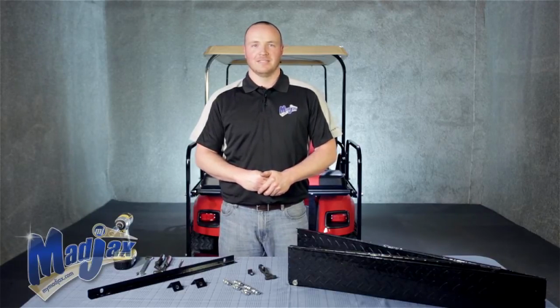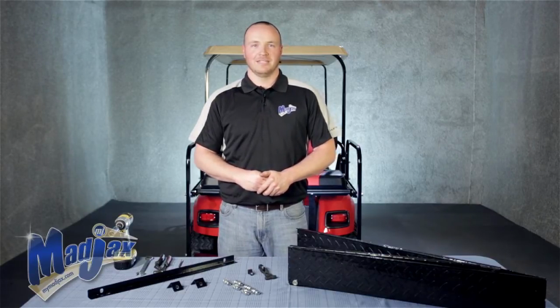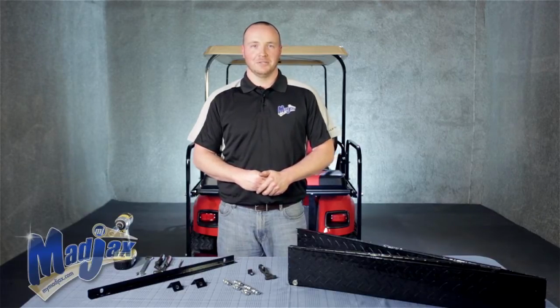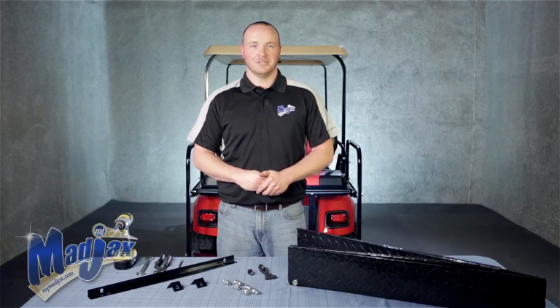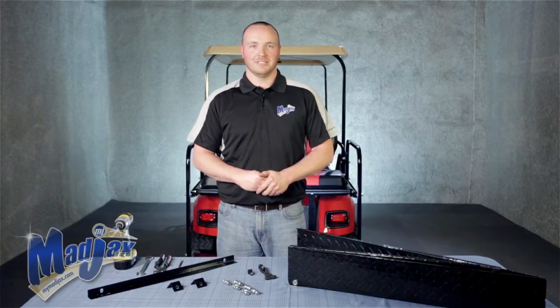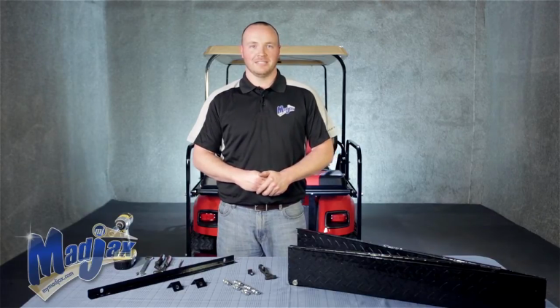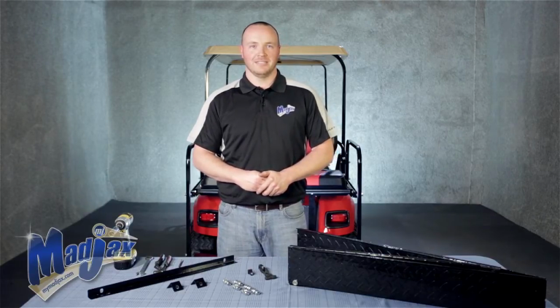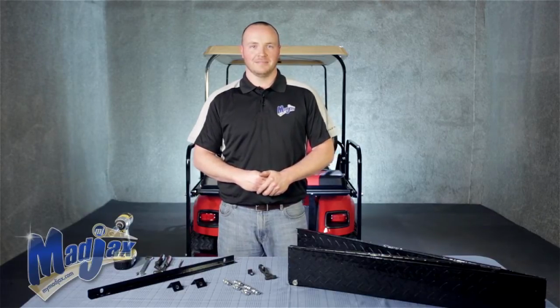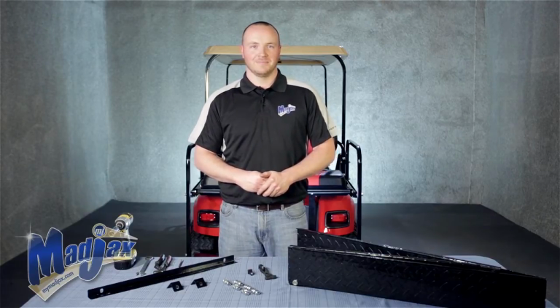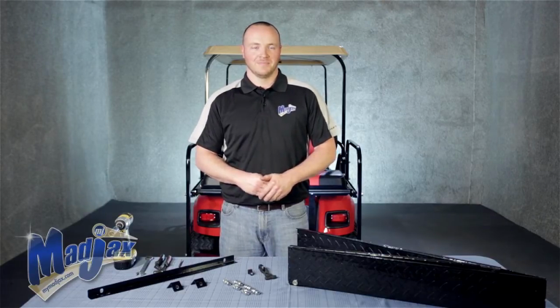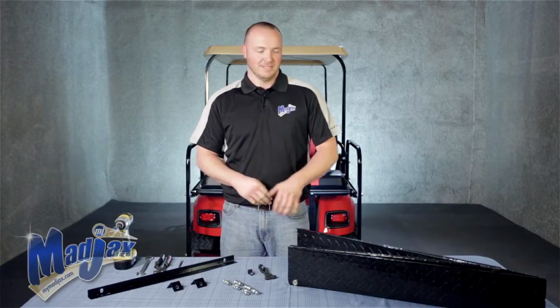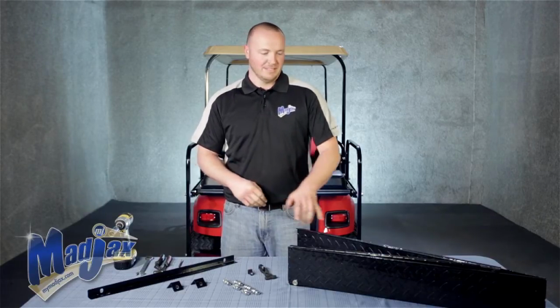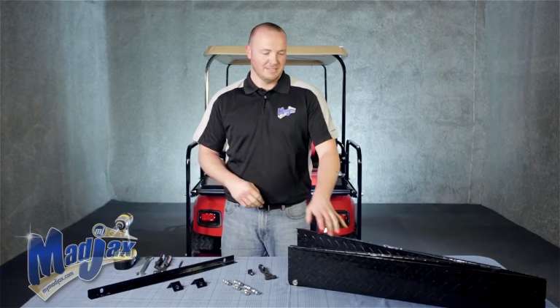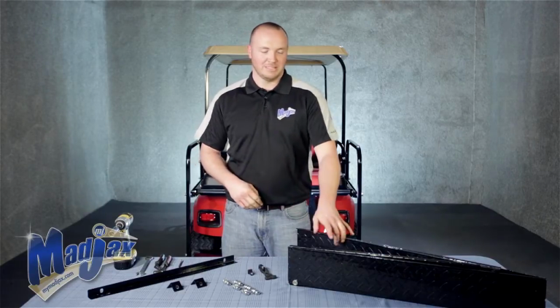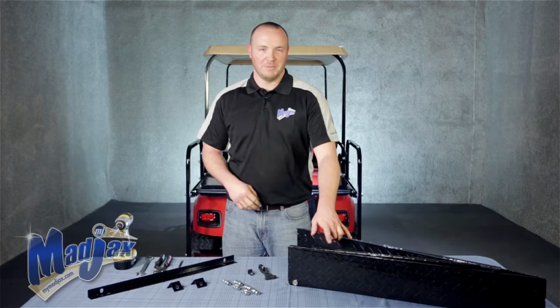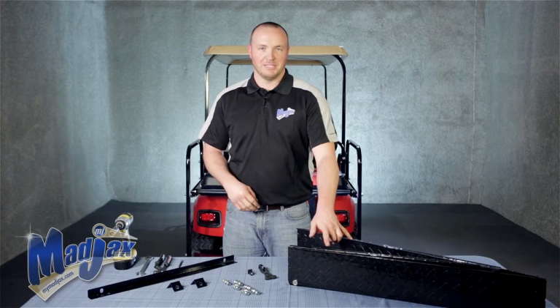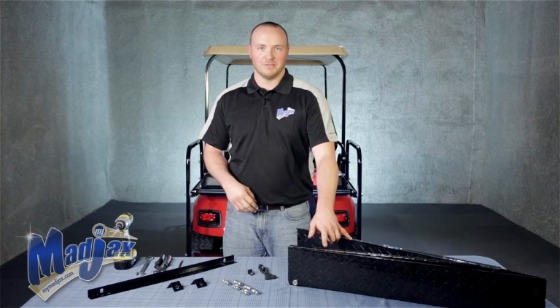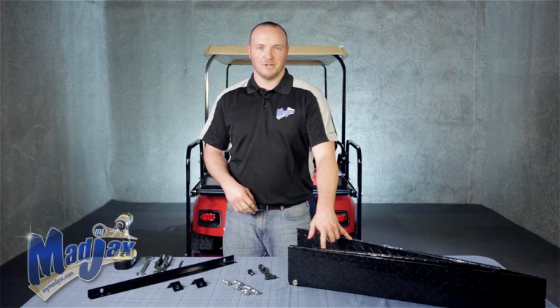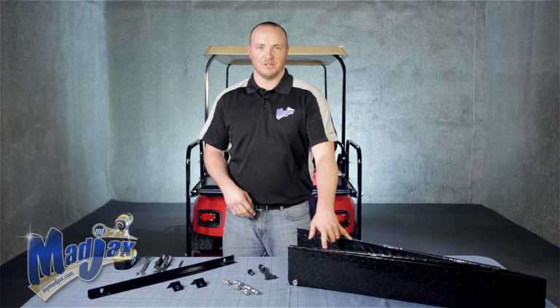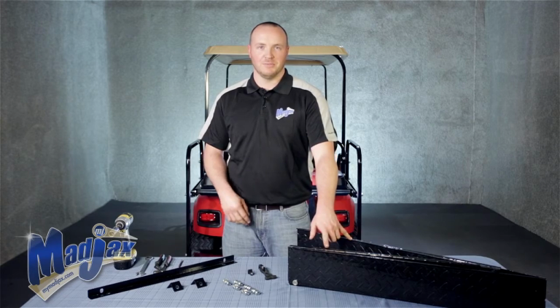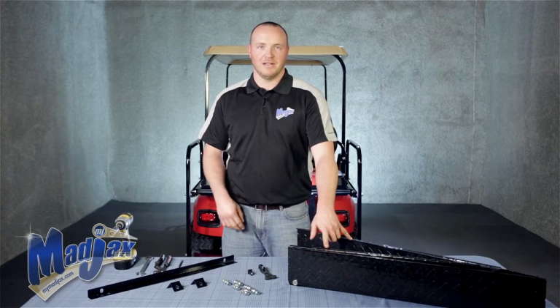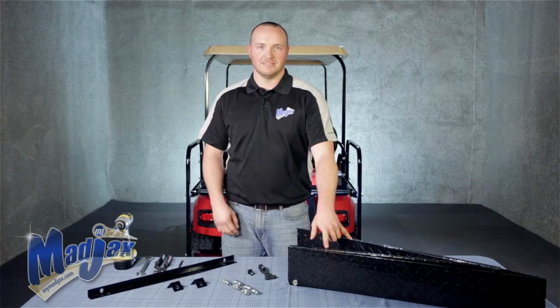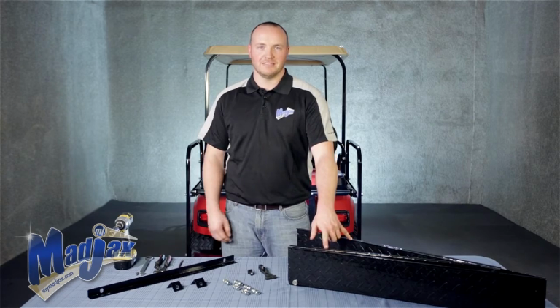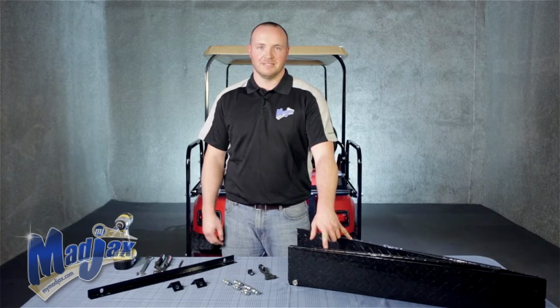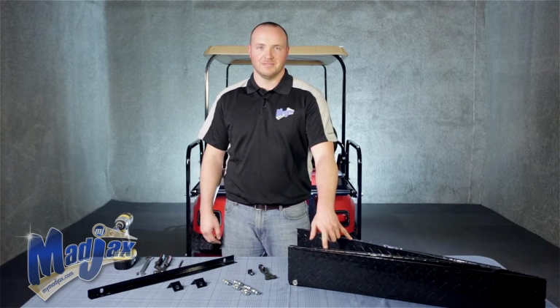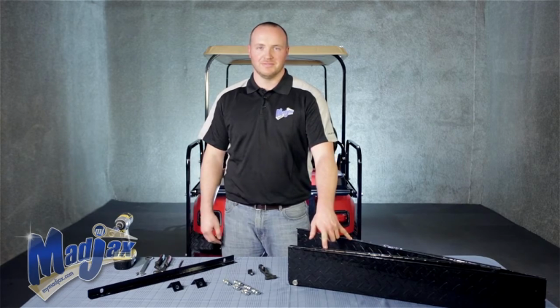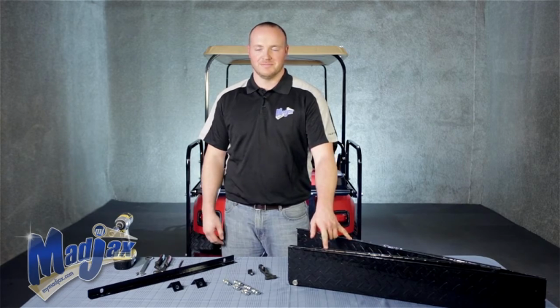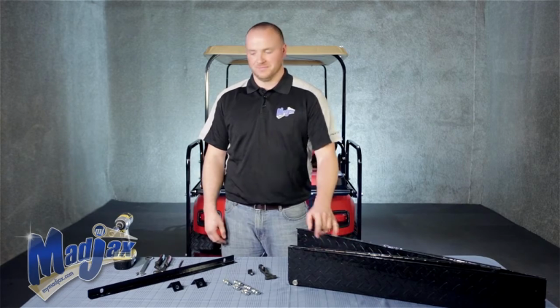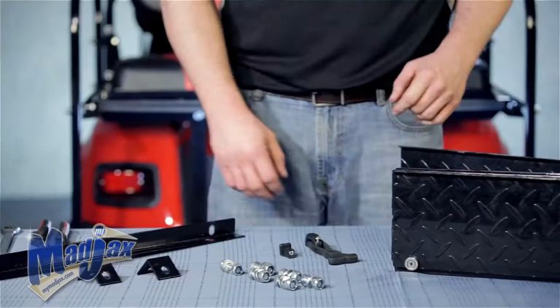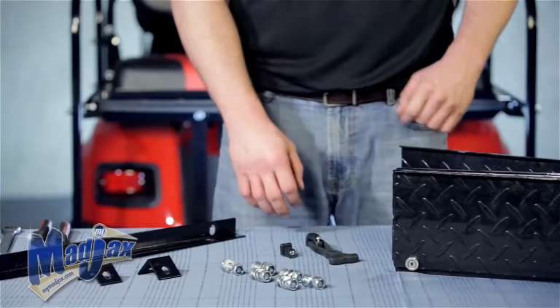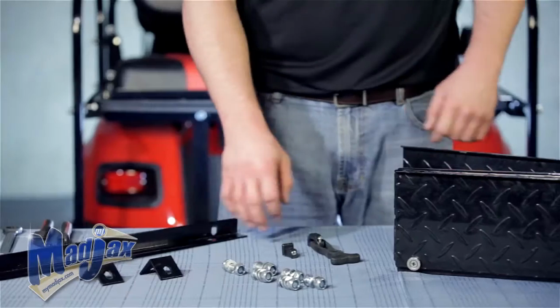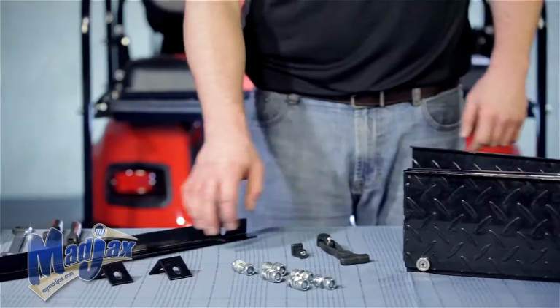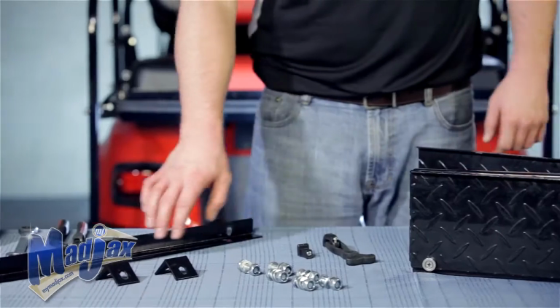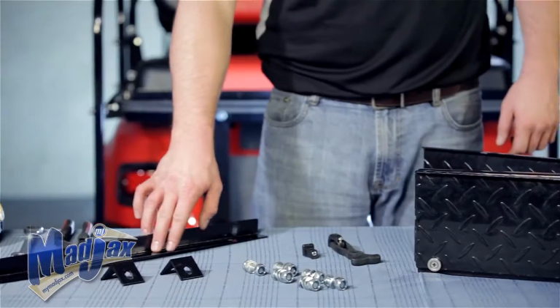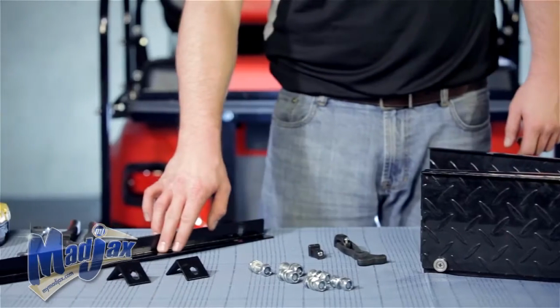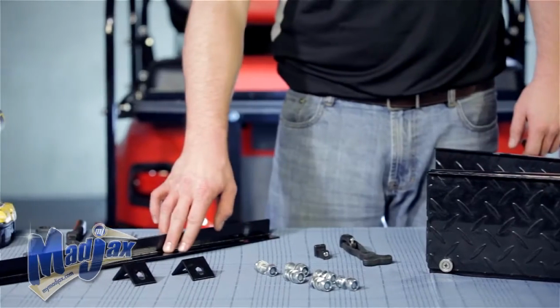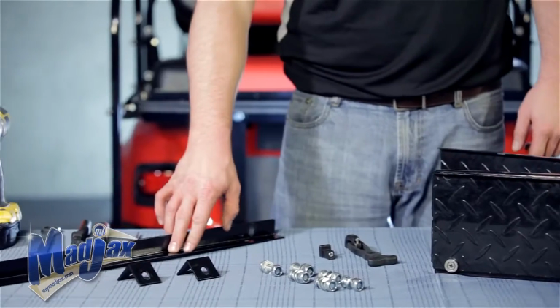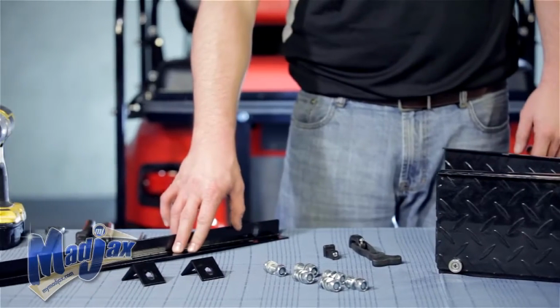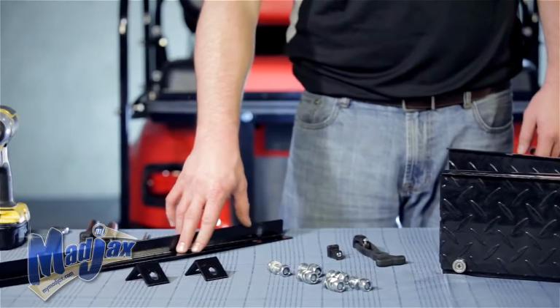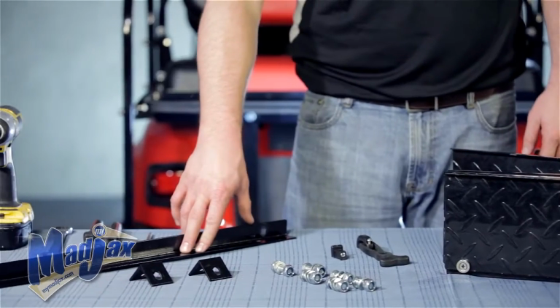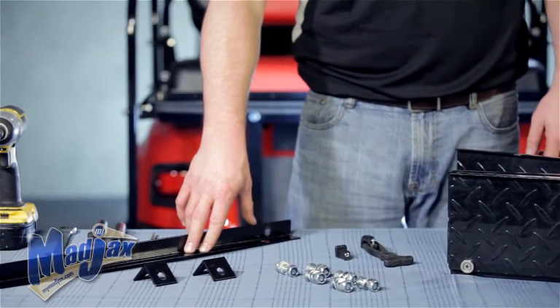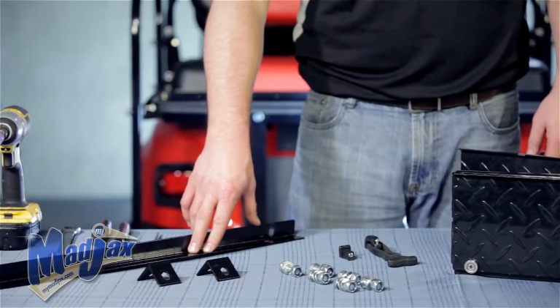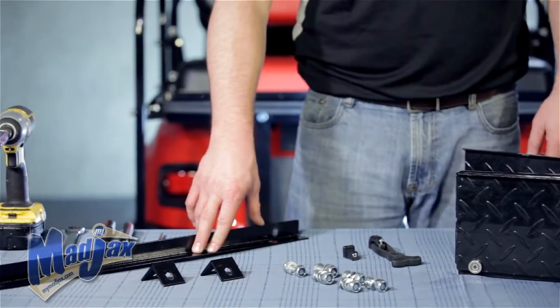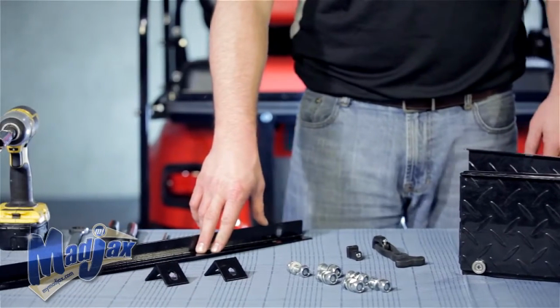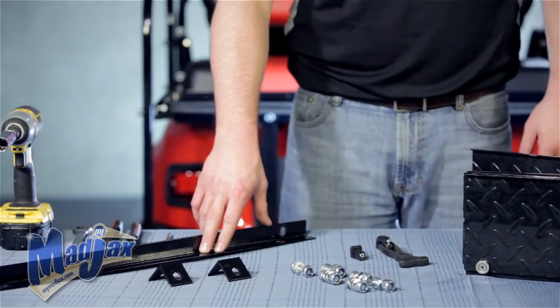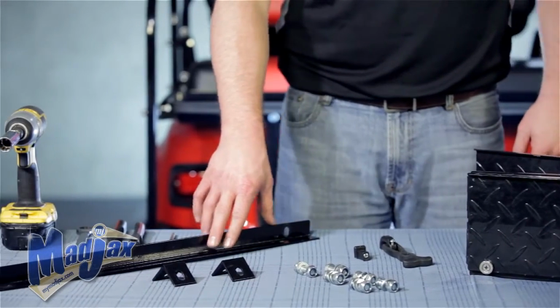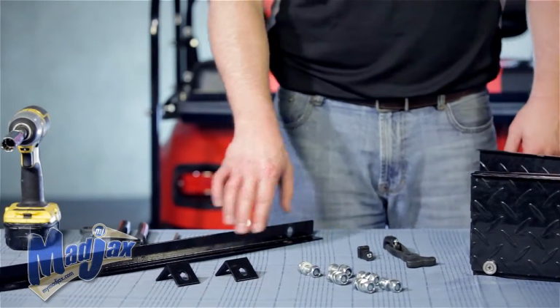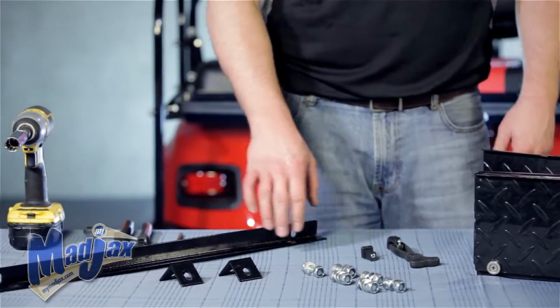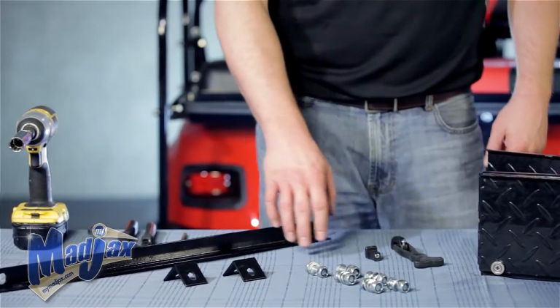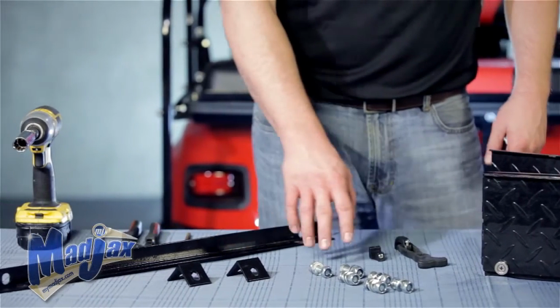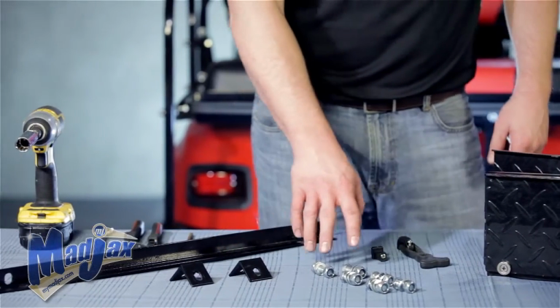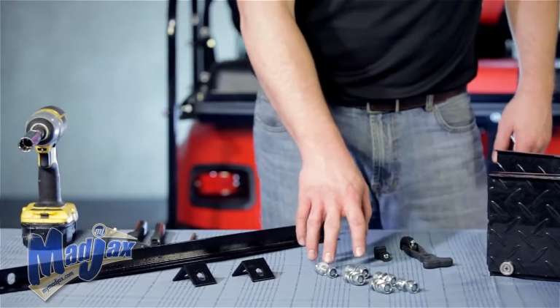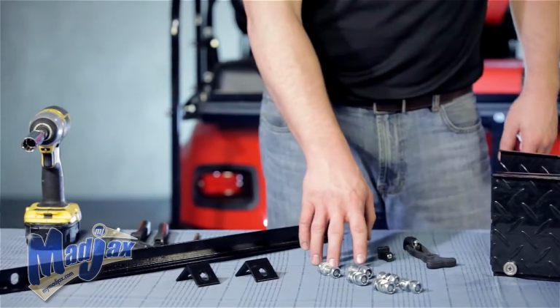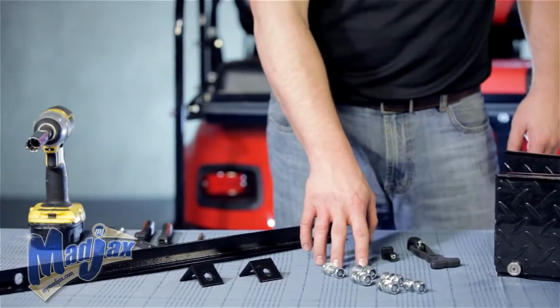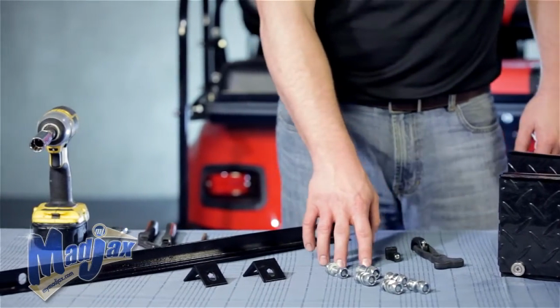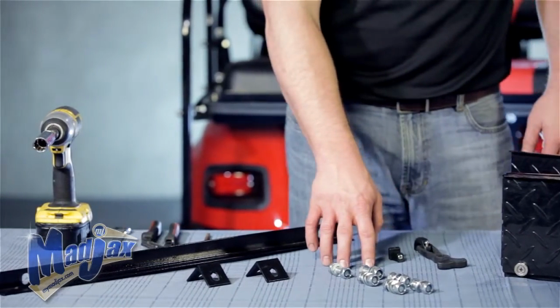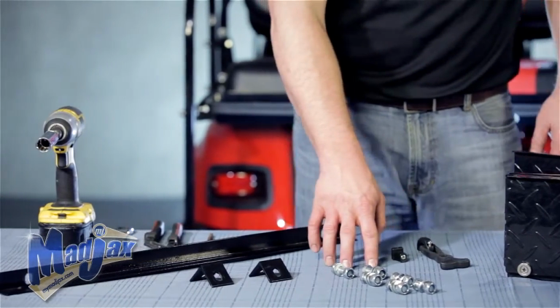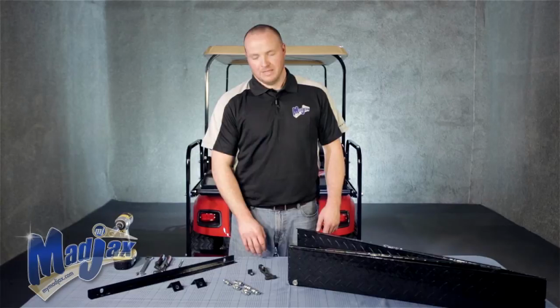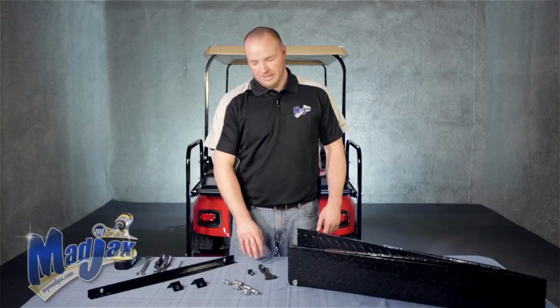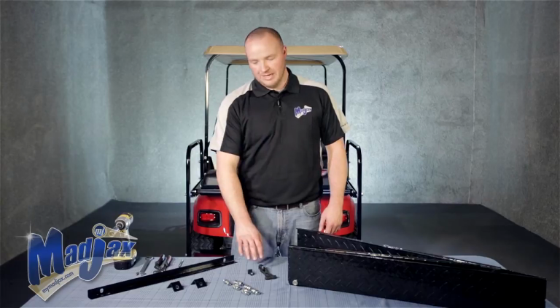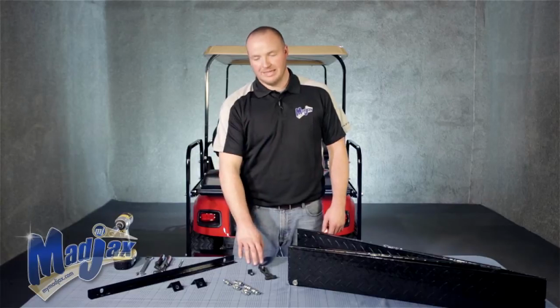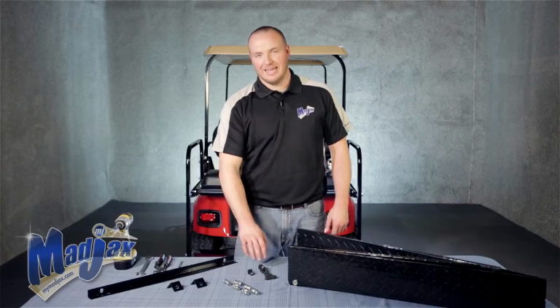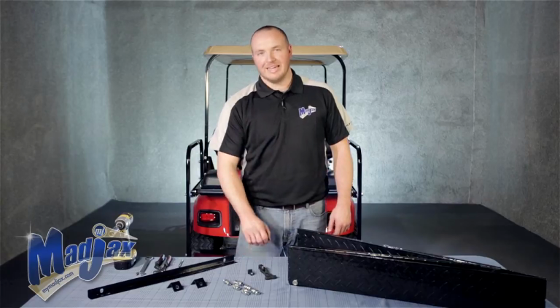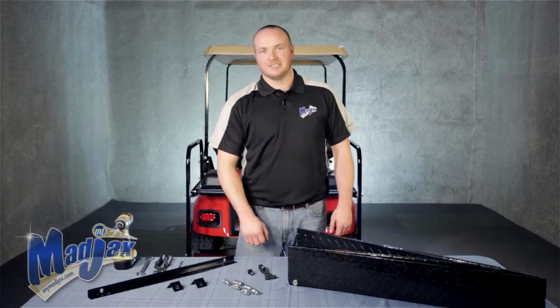Included in the kit is the expandable cargo box itself, mounting brackets, hardware, and a latch.